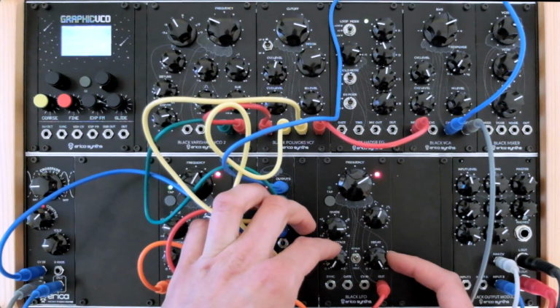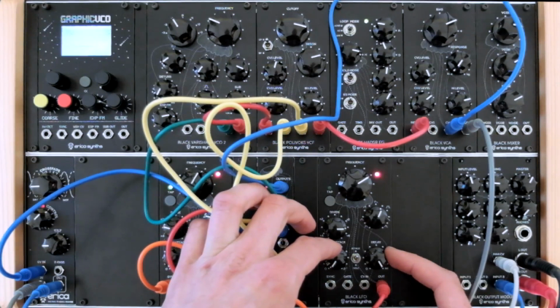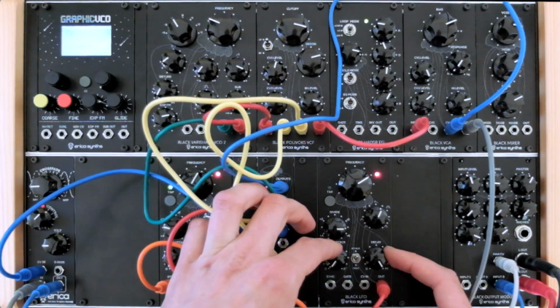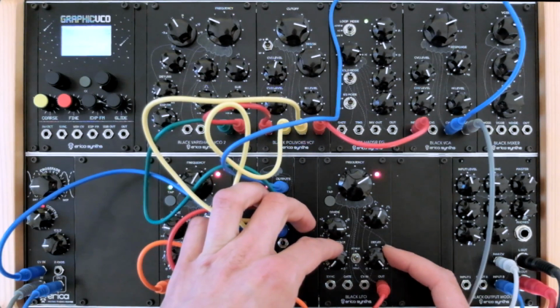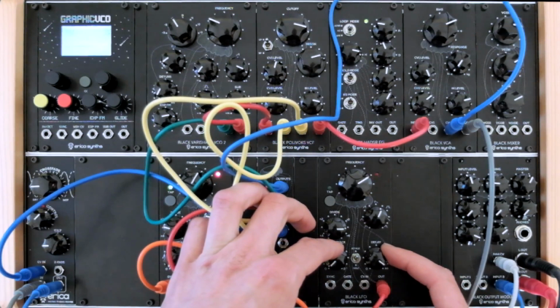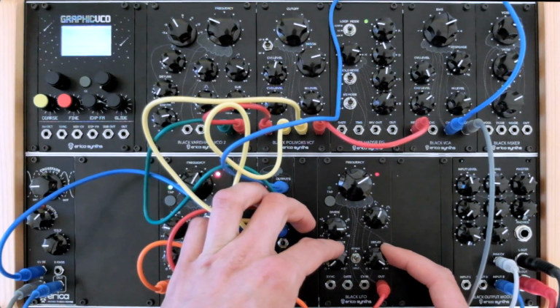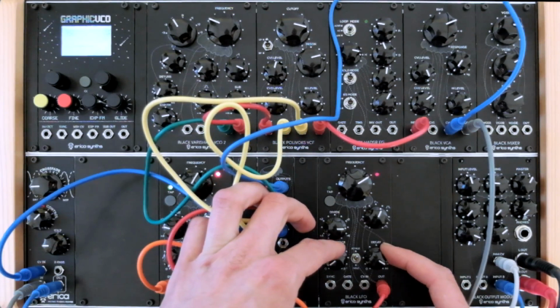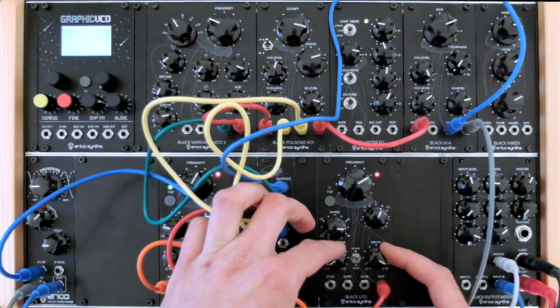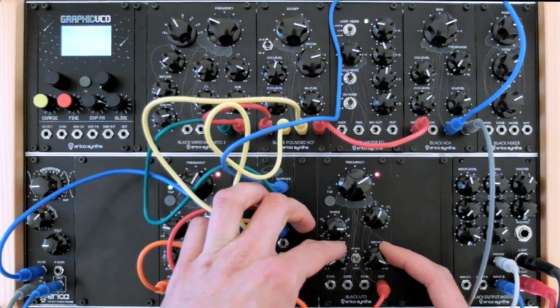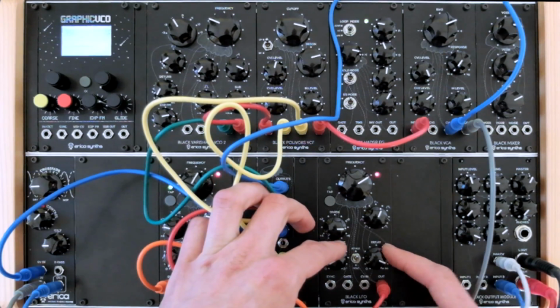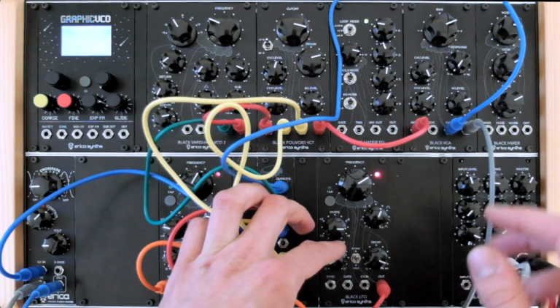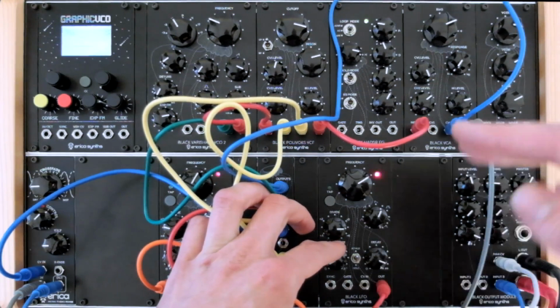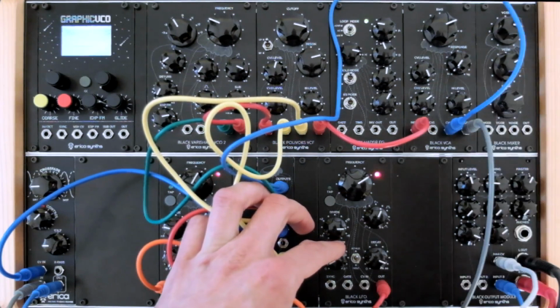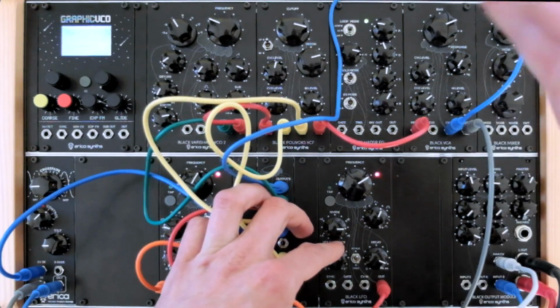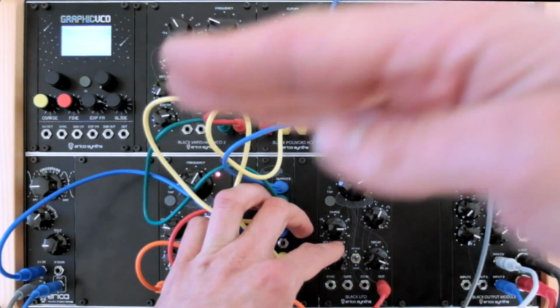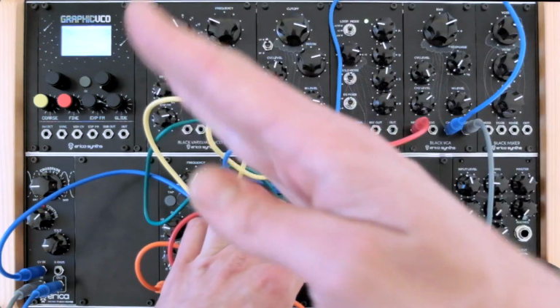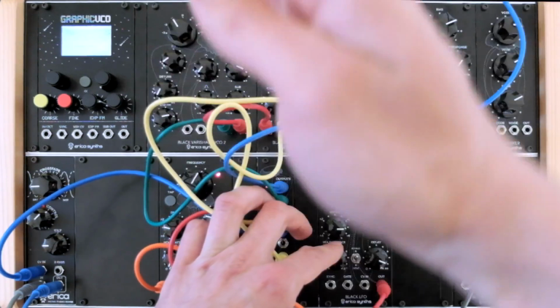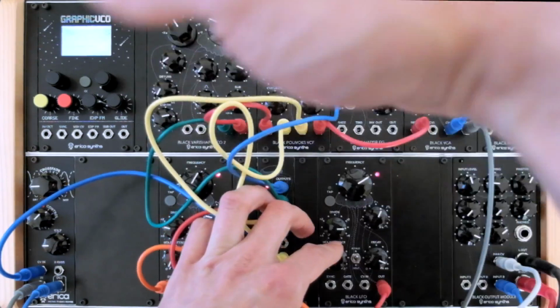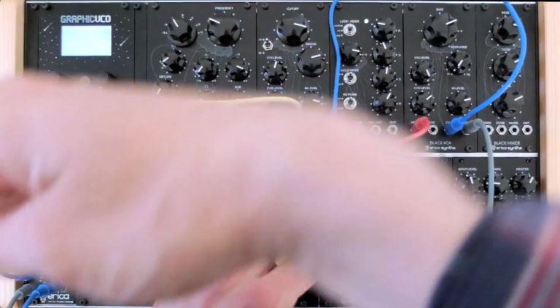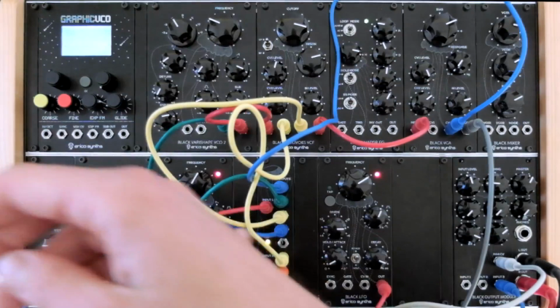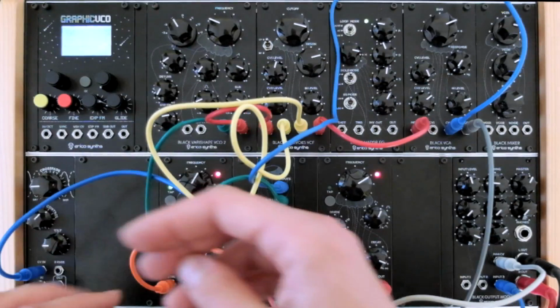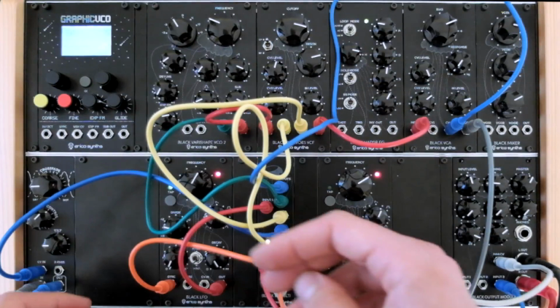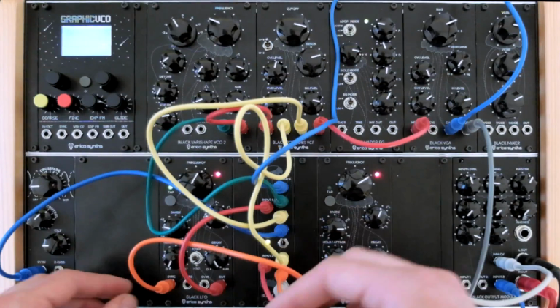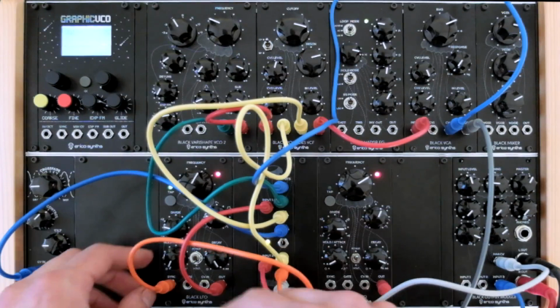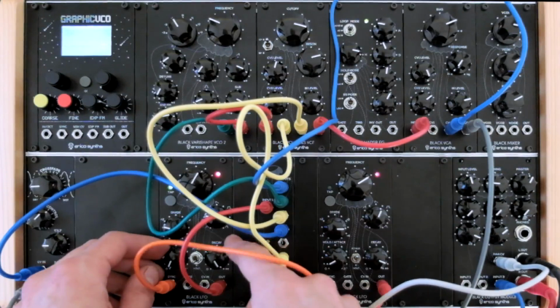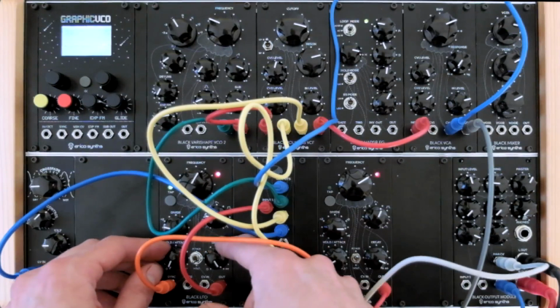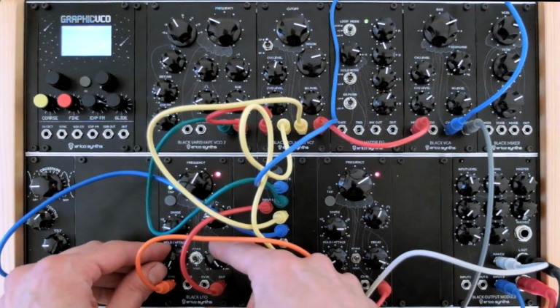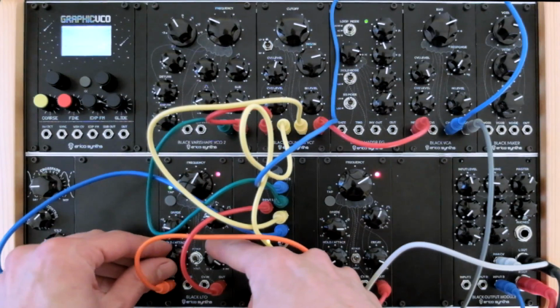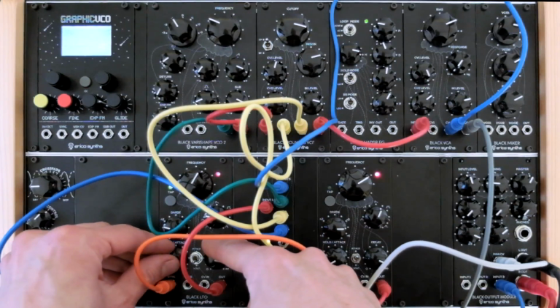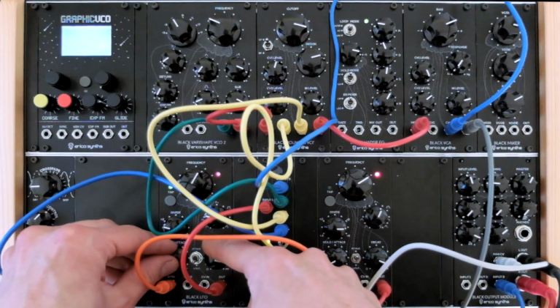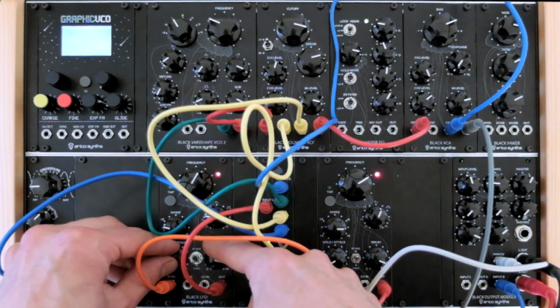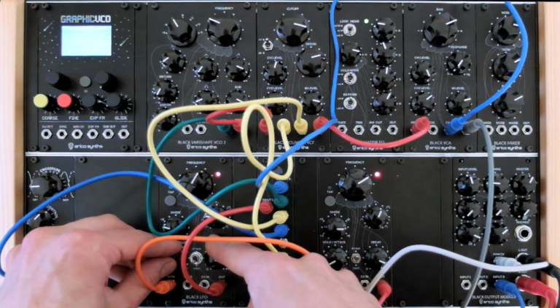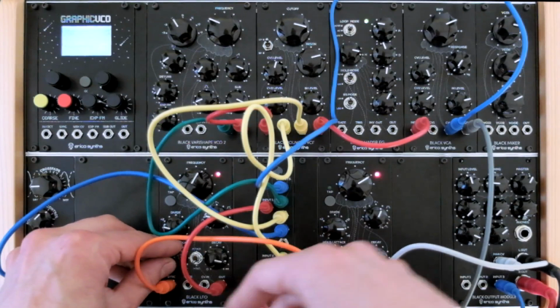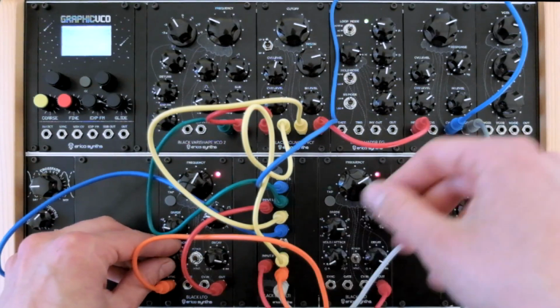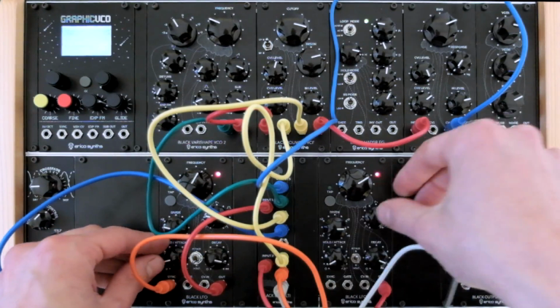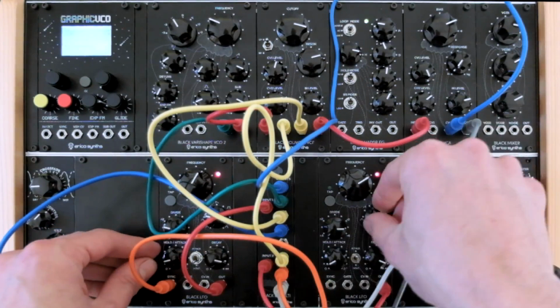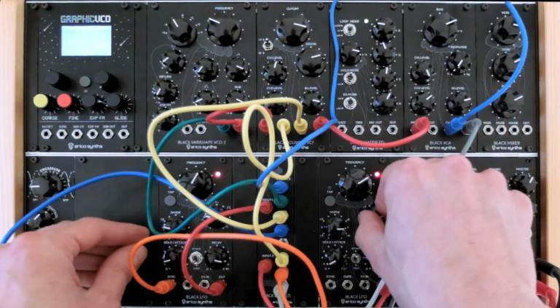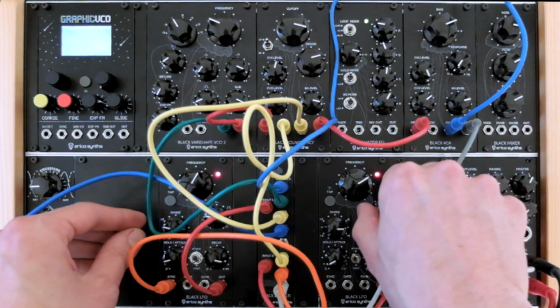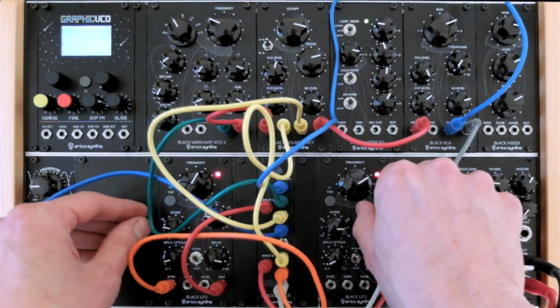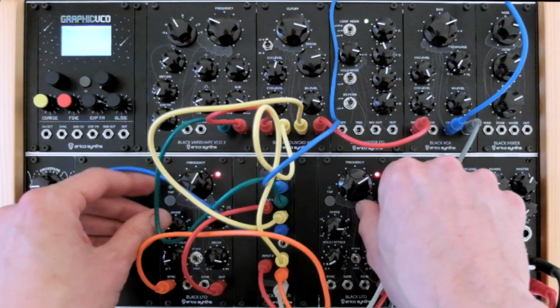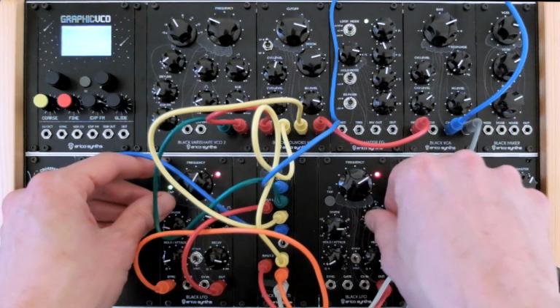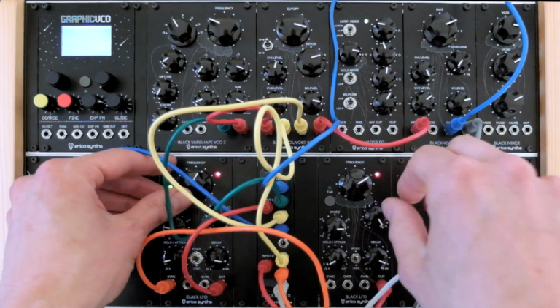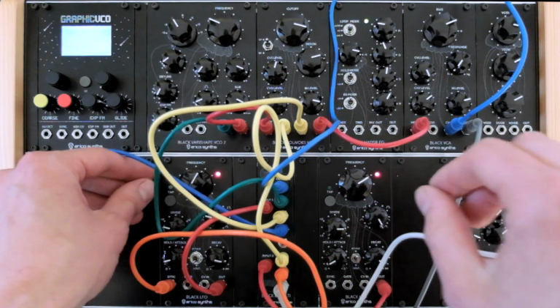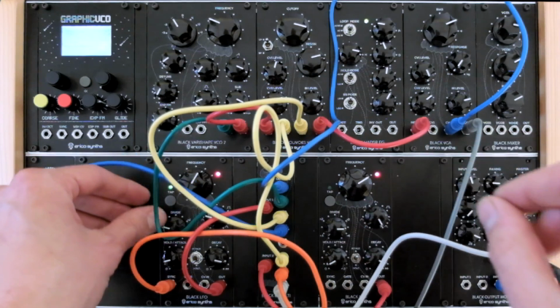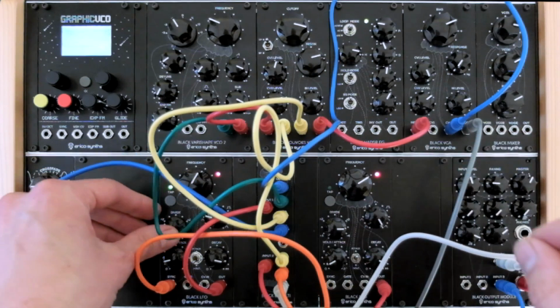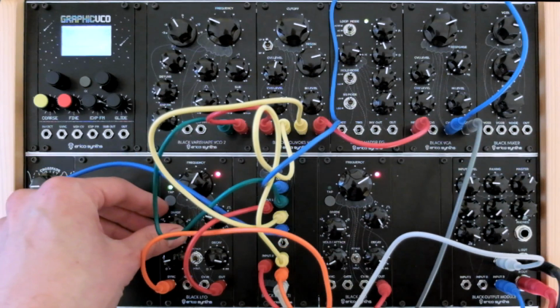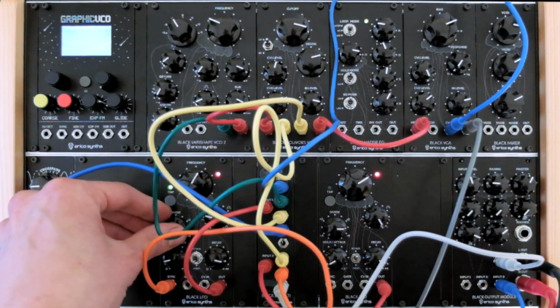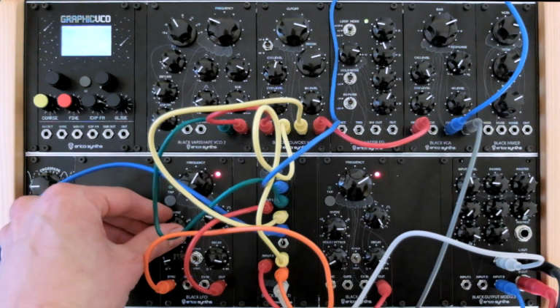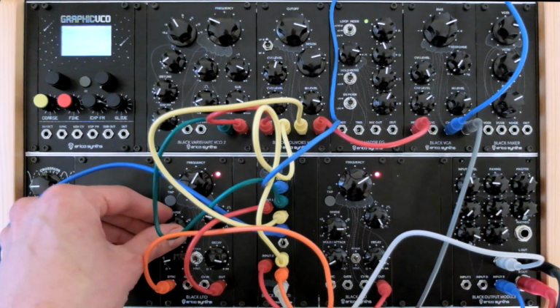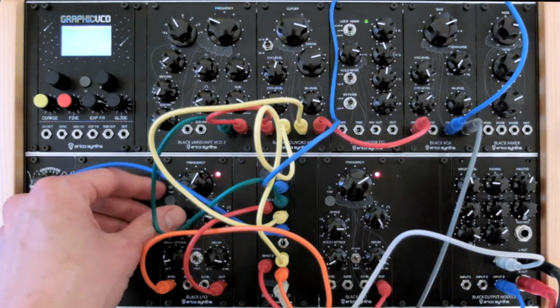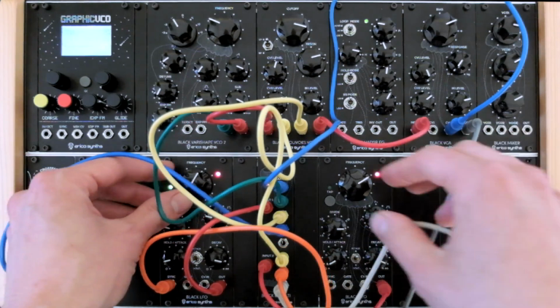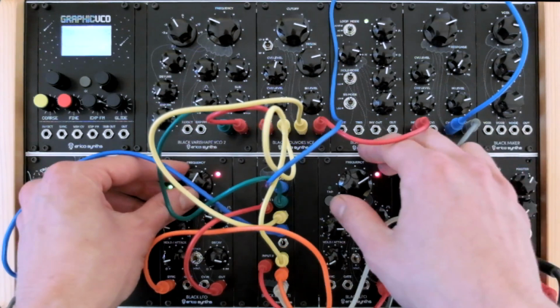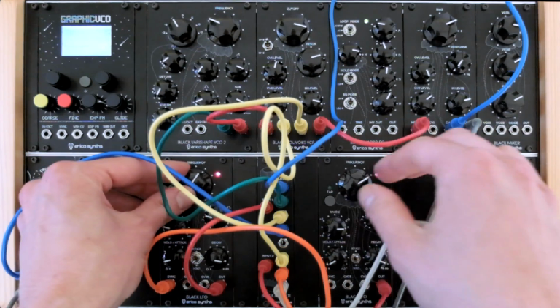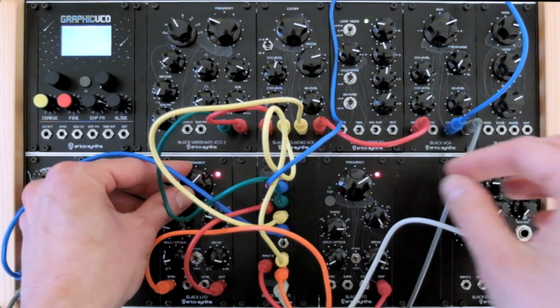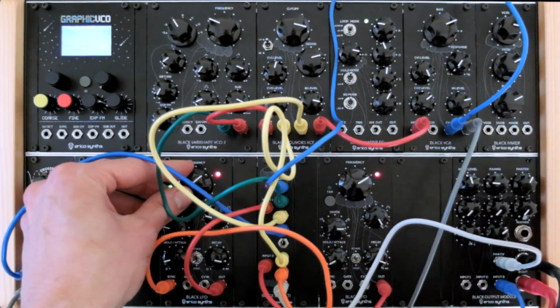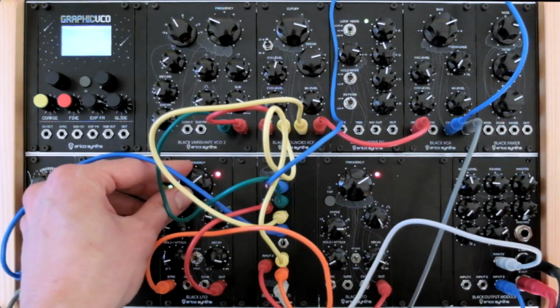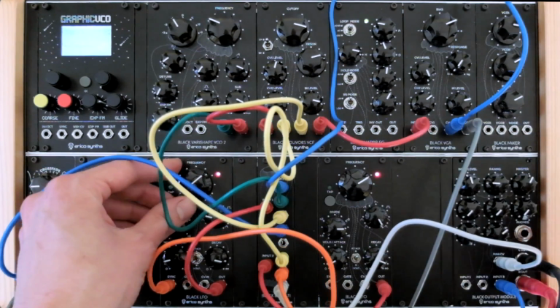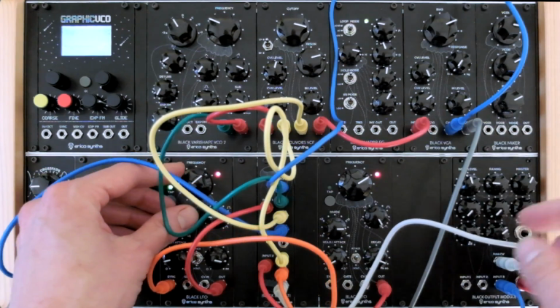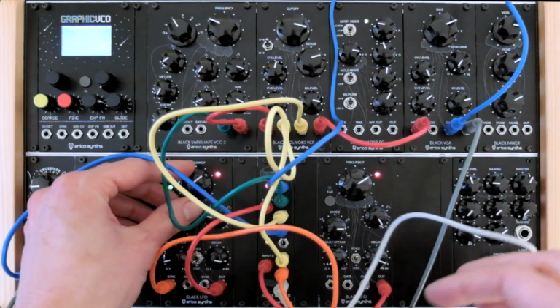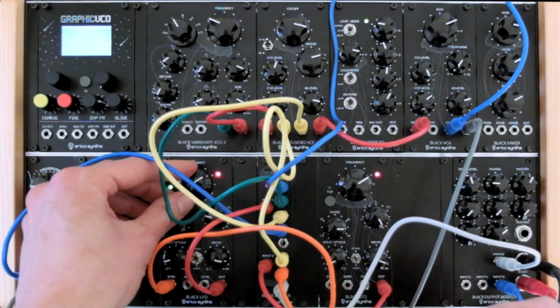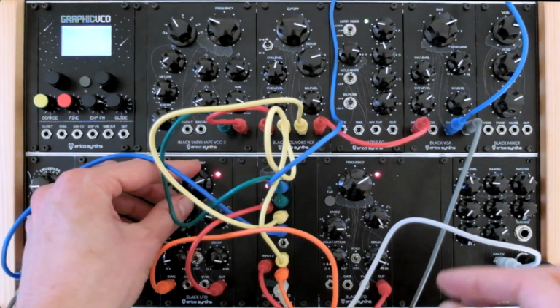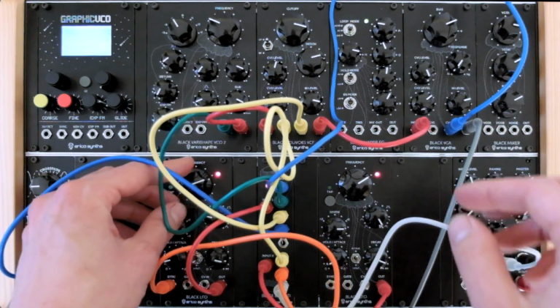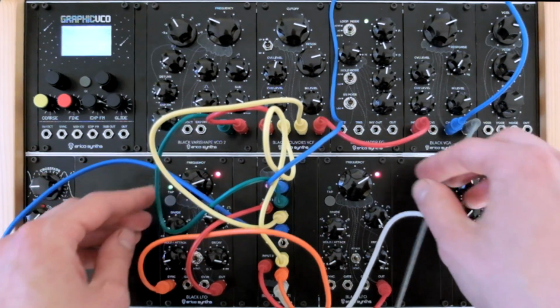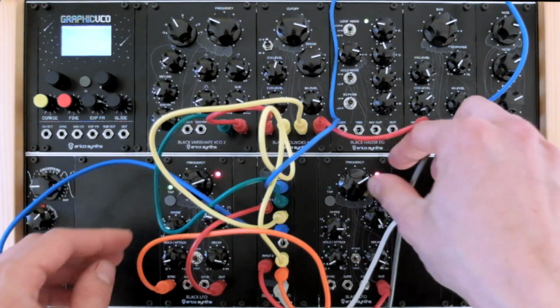The black LFOs also have a nice VCA circuit built in, so you can make them build up and release automatically. That brings even more life to a patch like this.